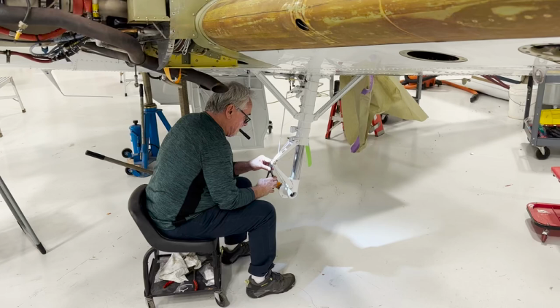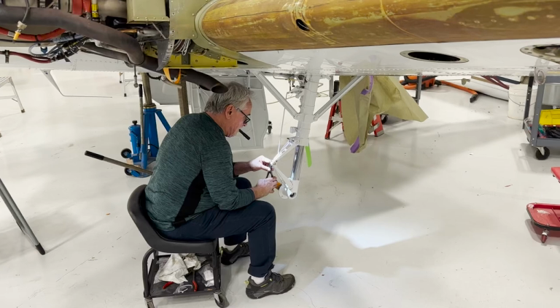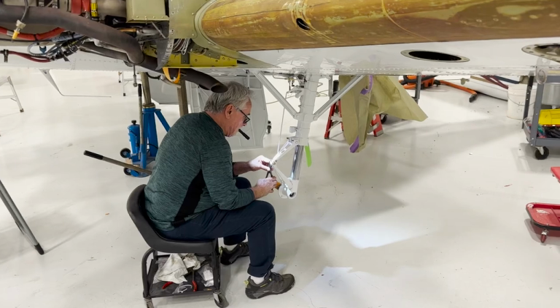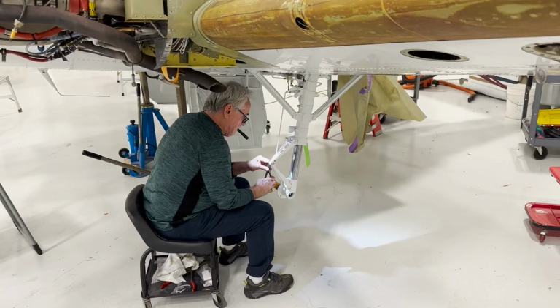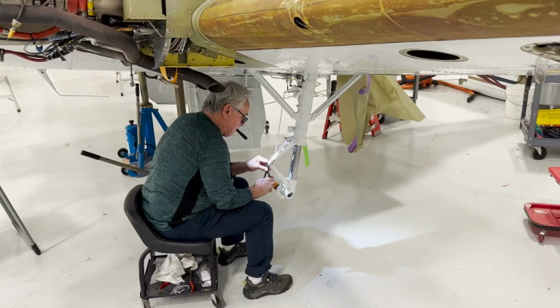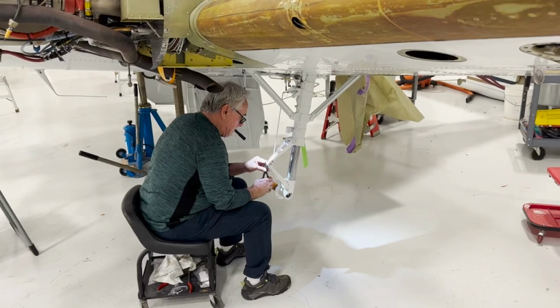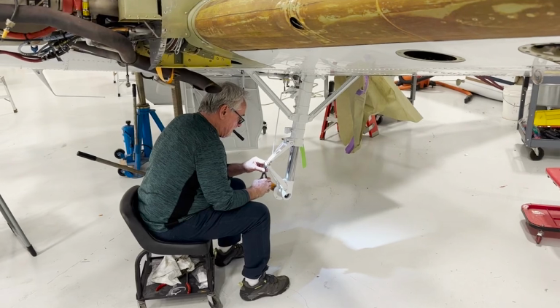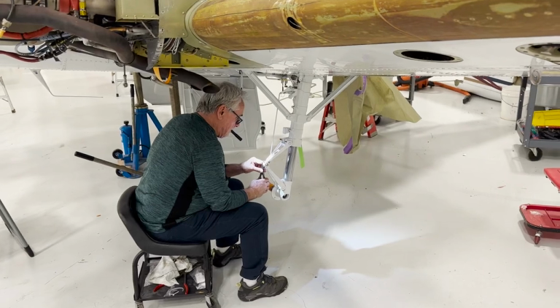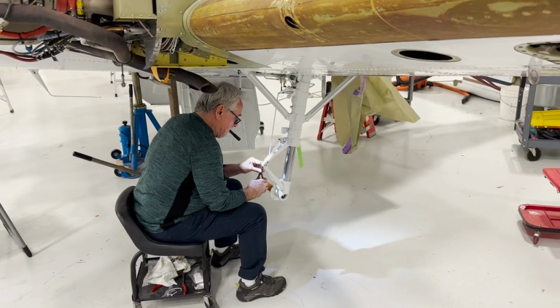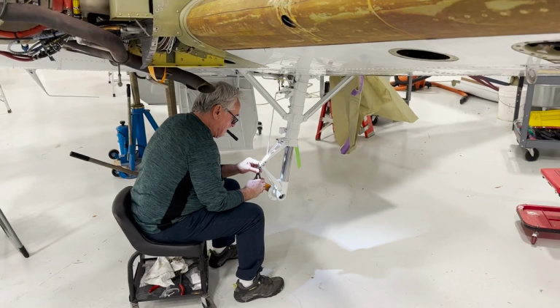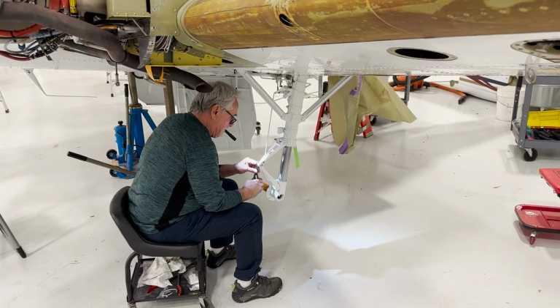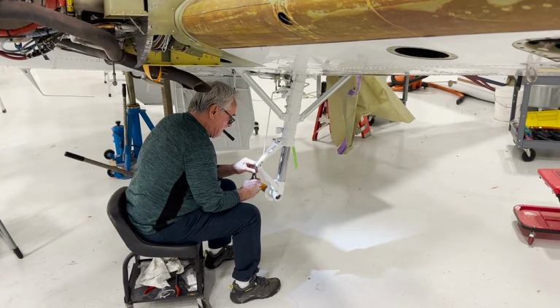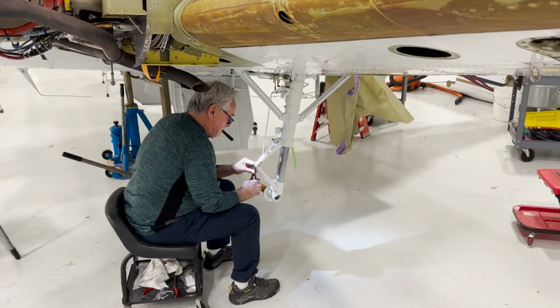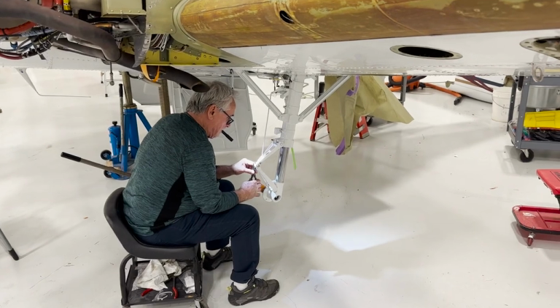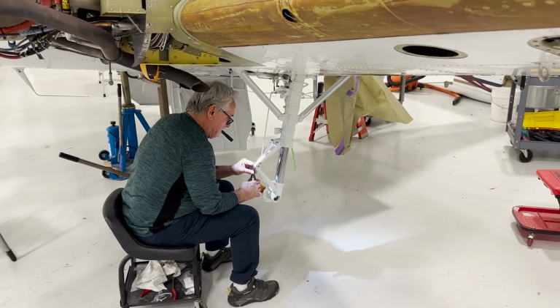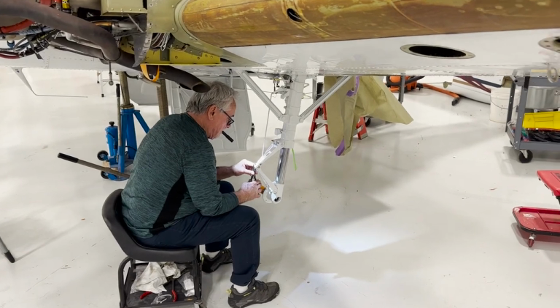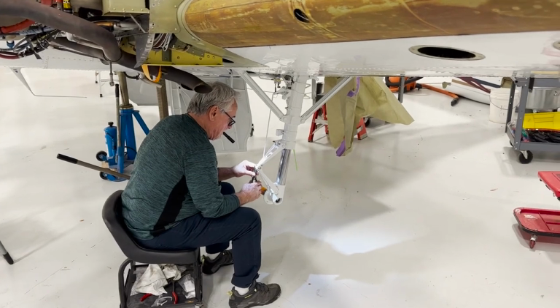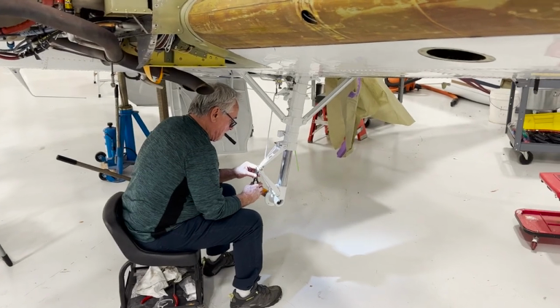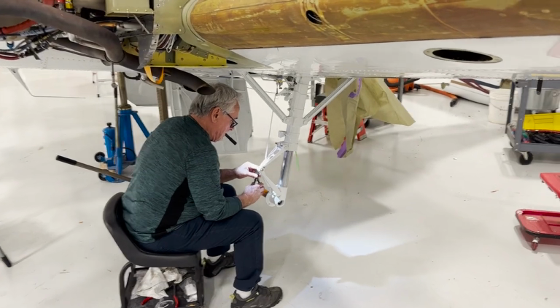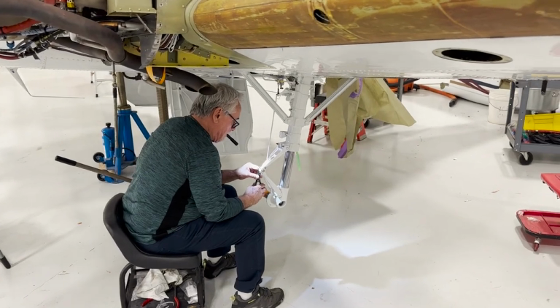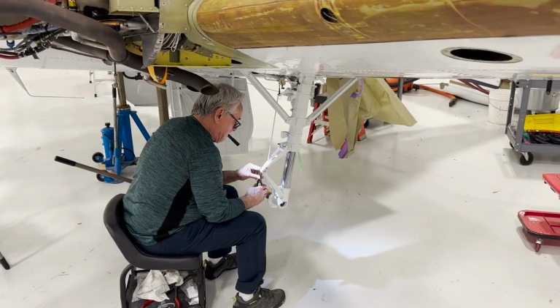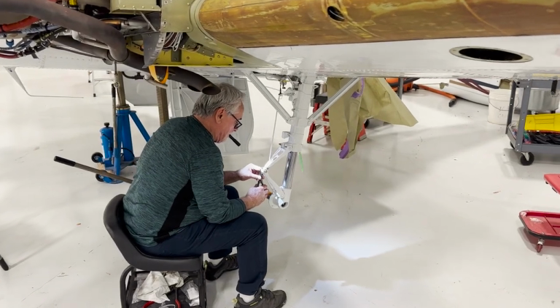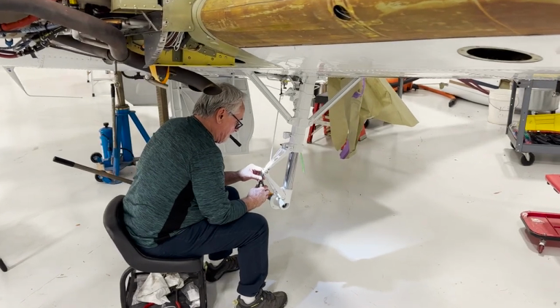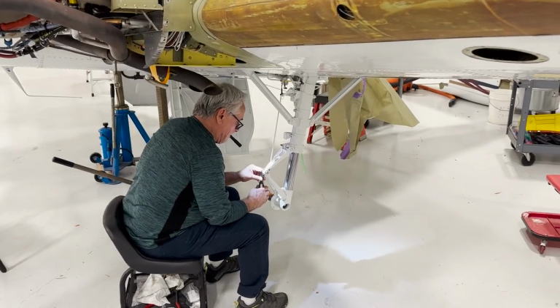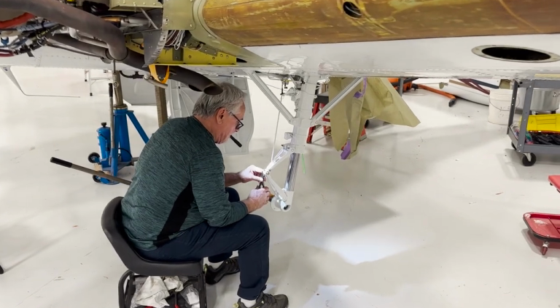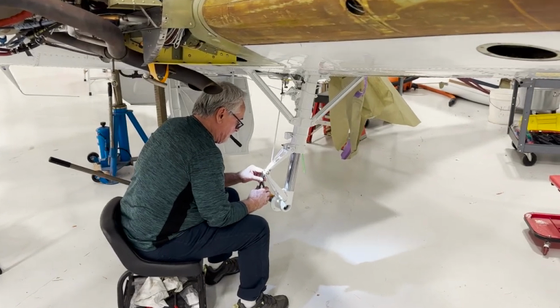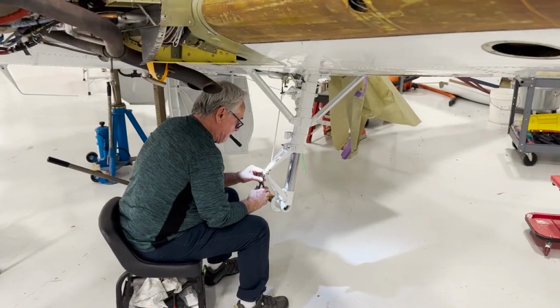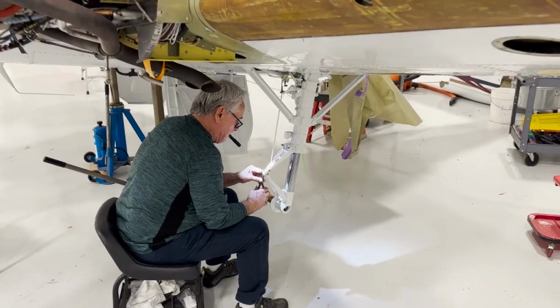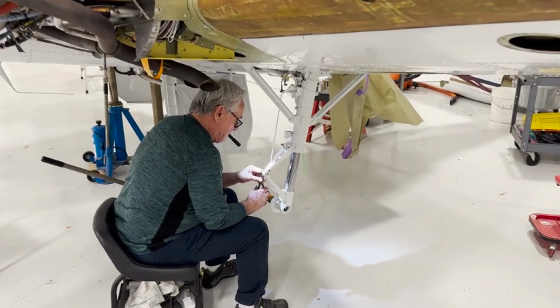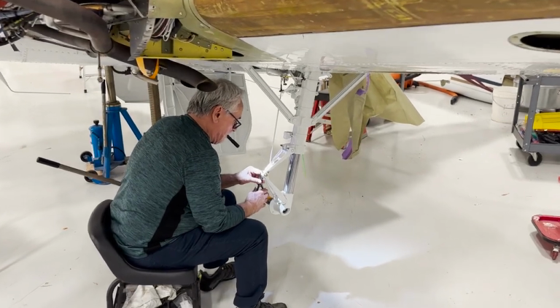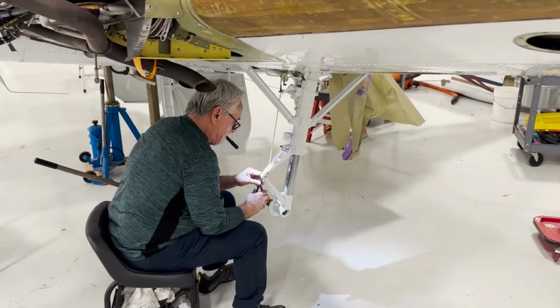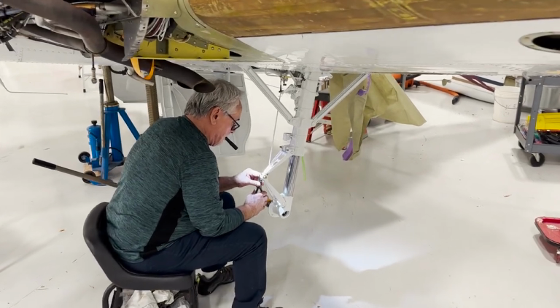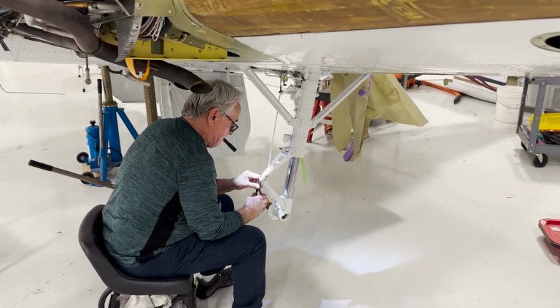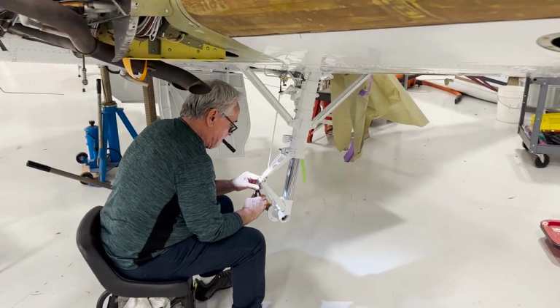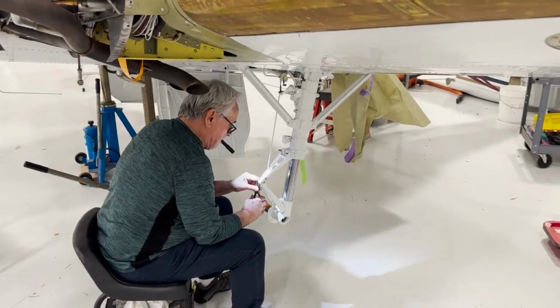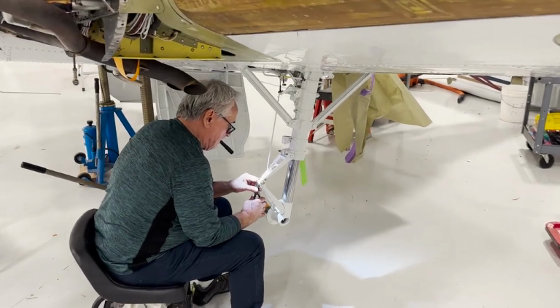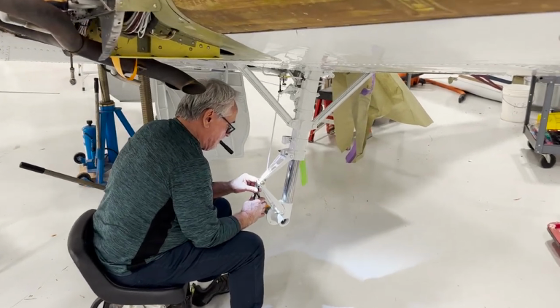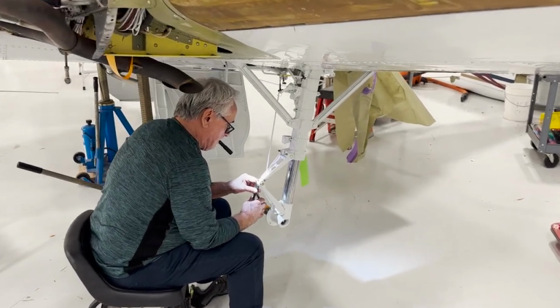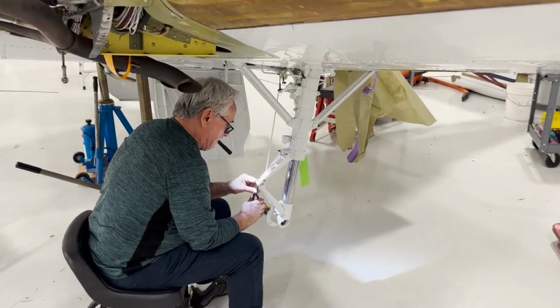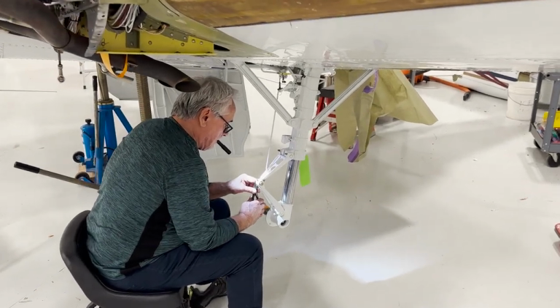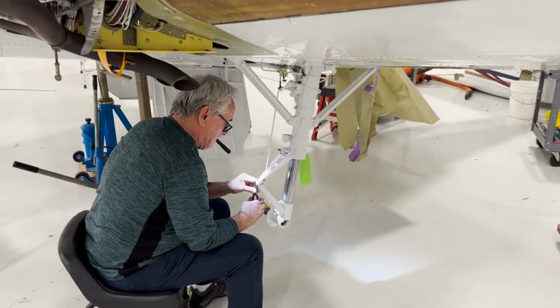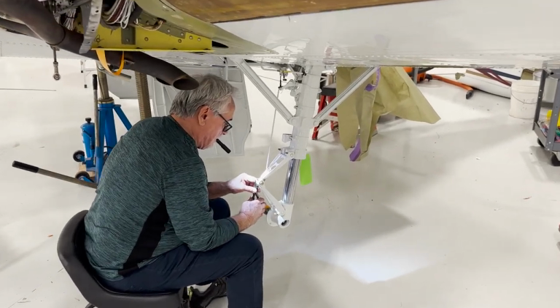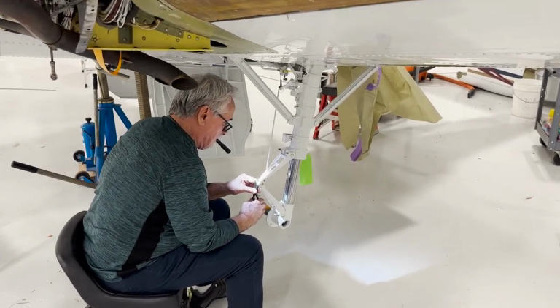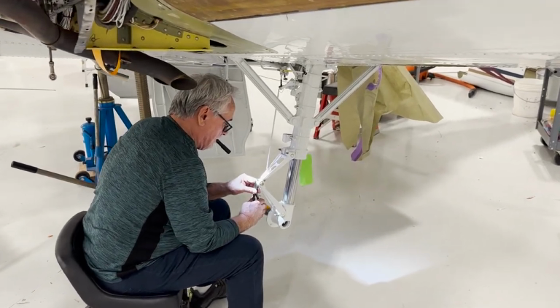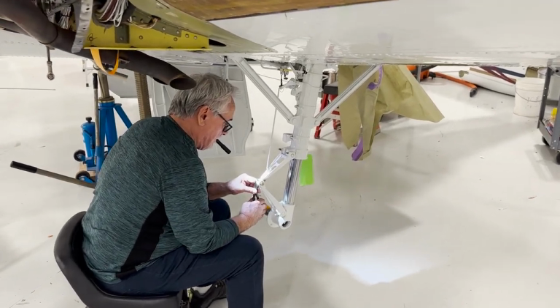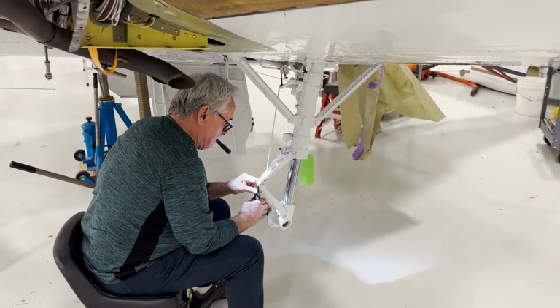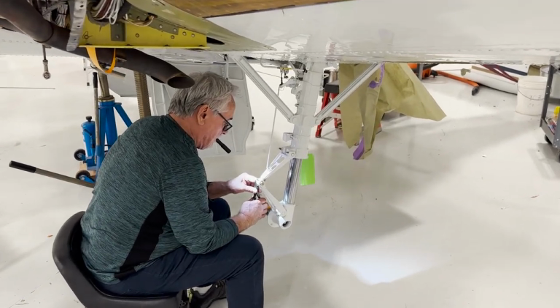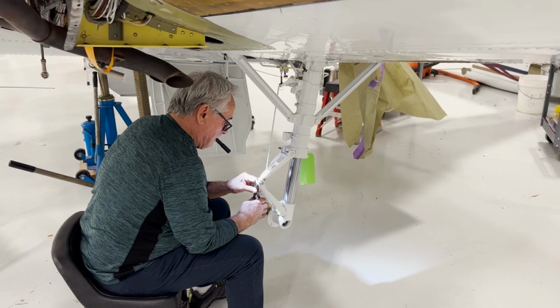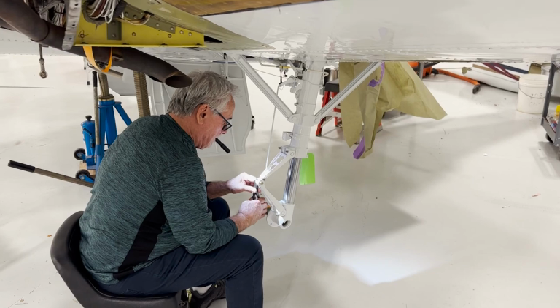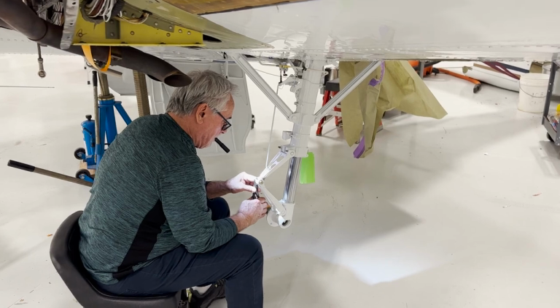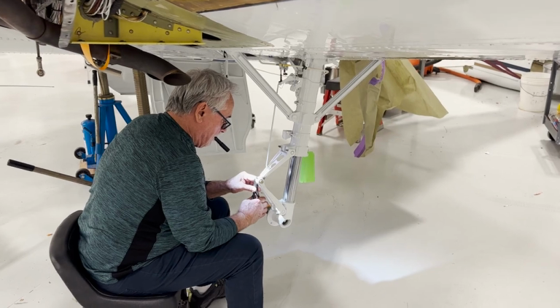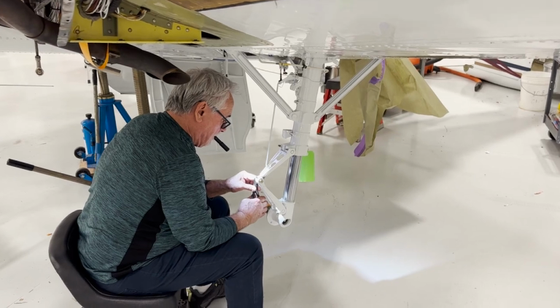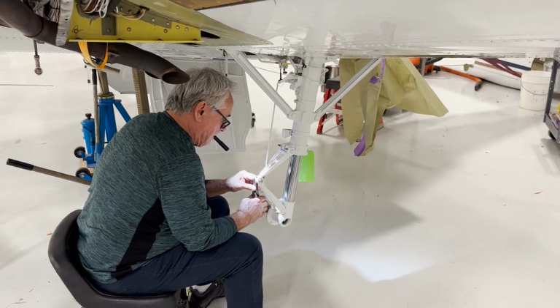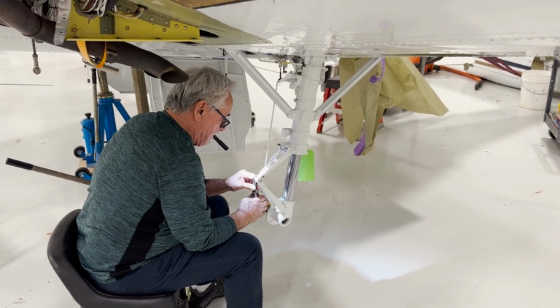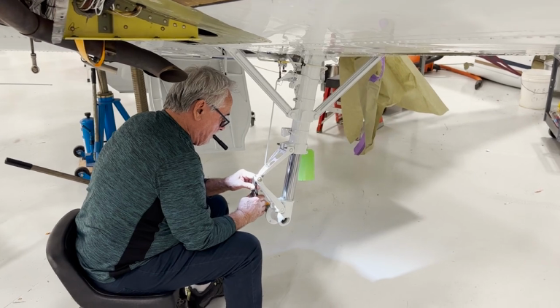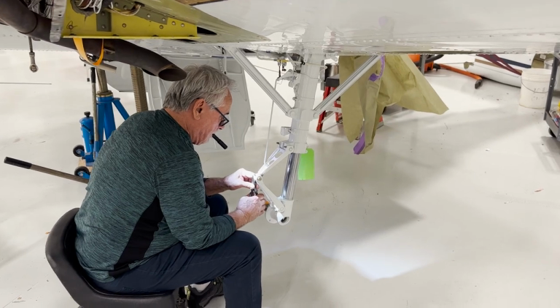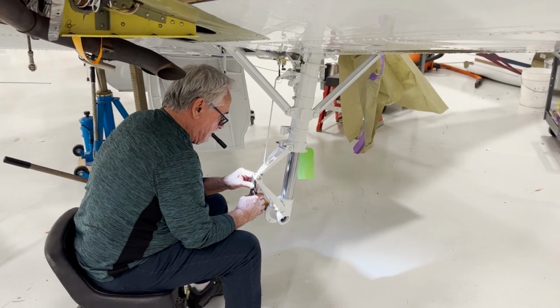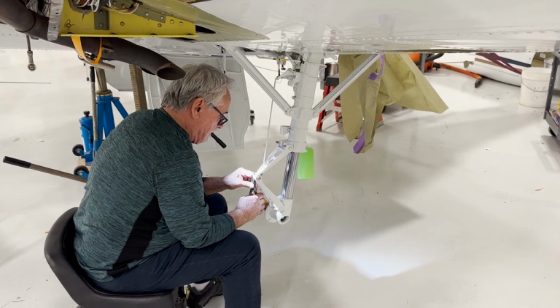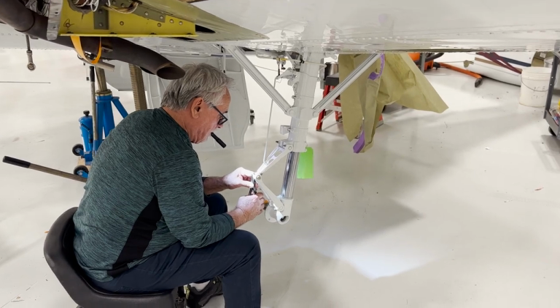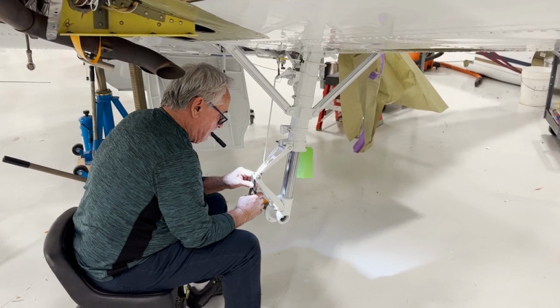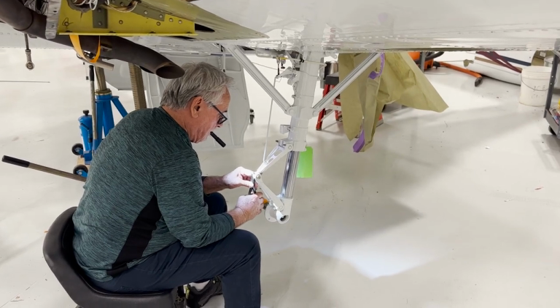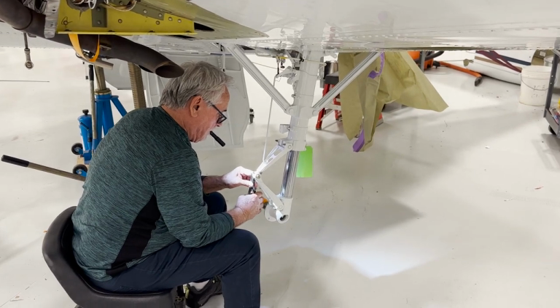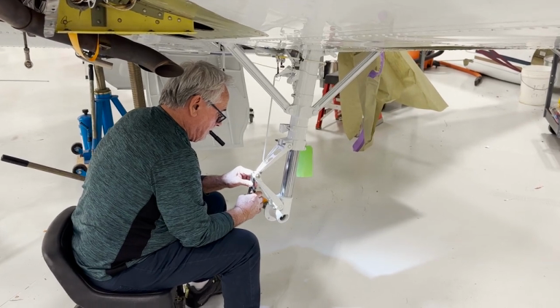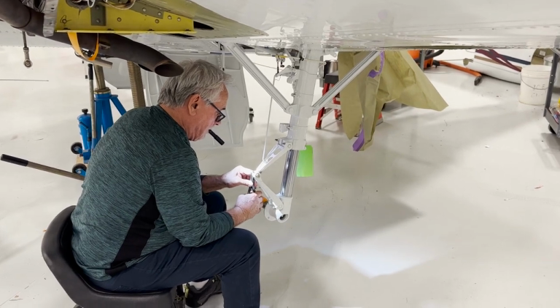Welcome back everybody. Here's another quick update on where we are on the Baron. As you can see, we're starting to put the landing gear back on.